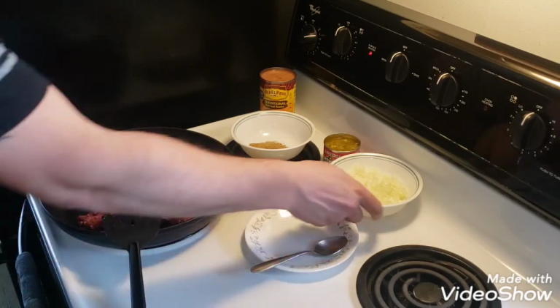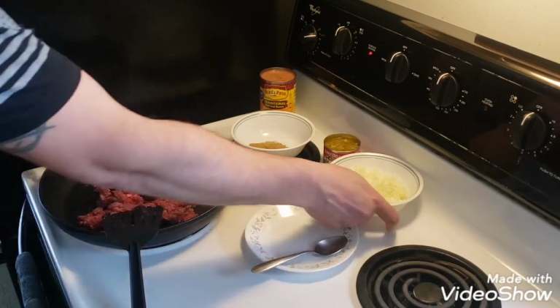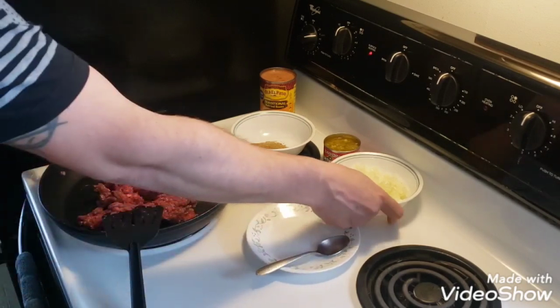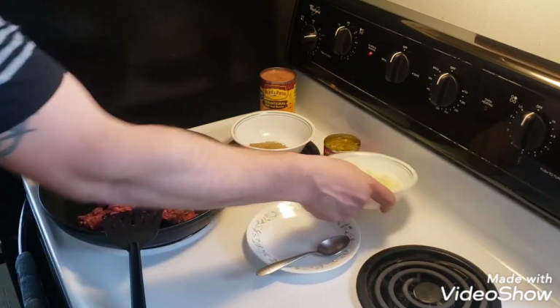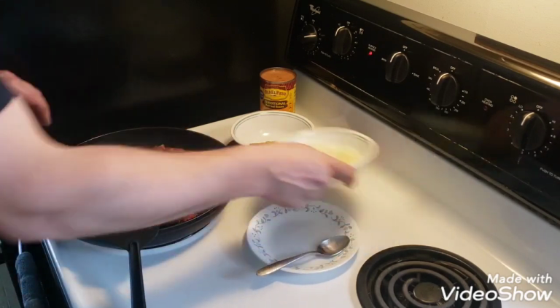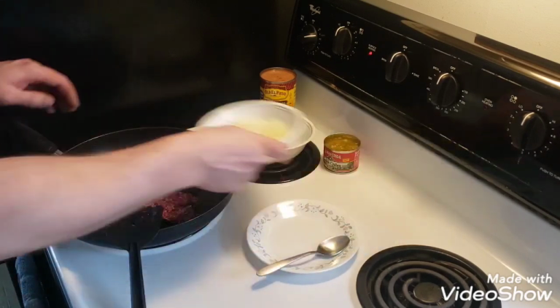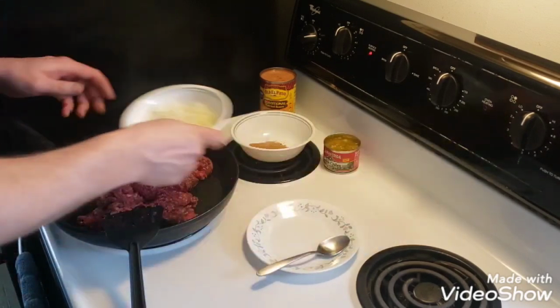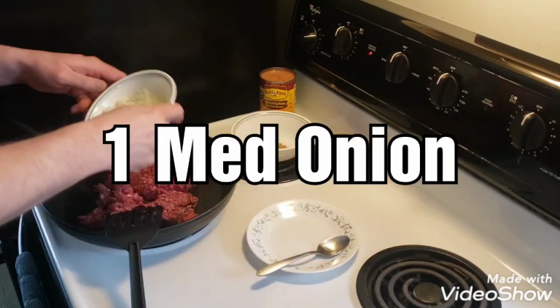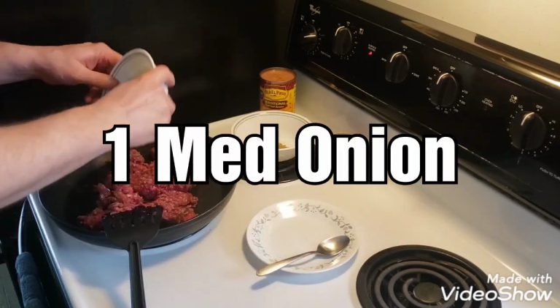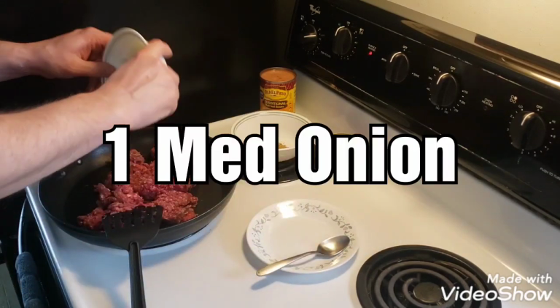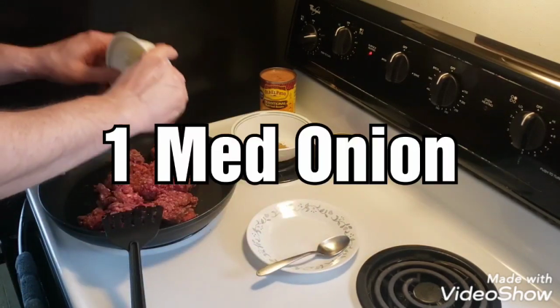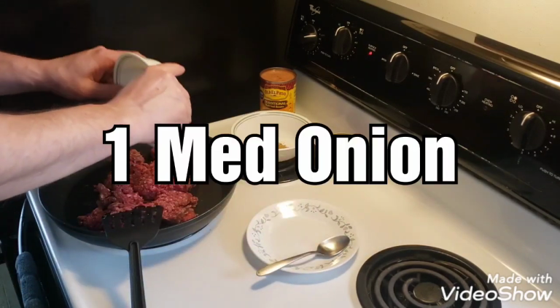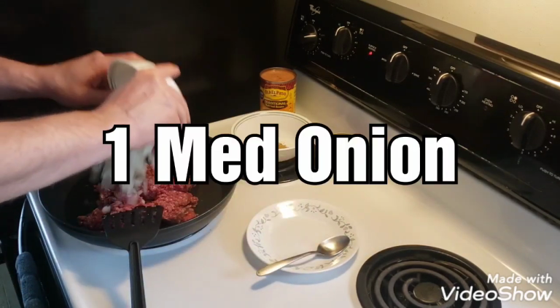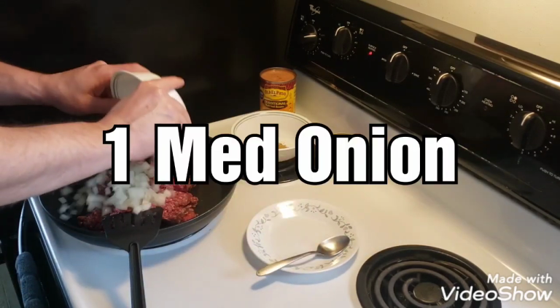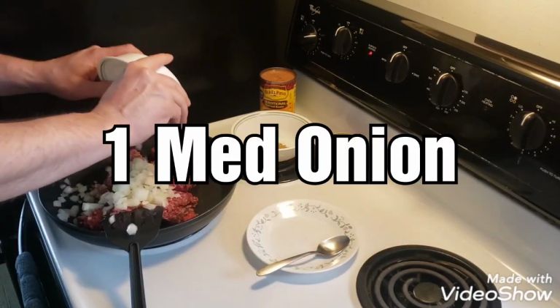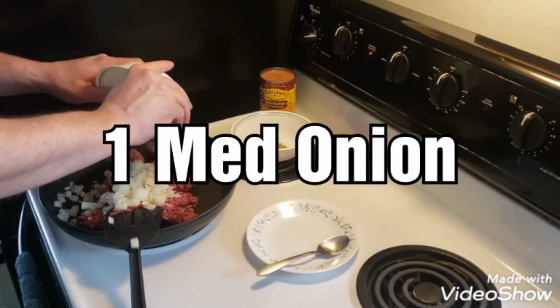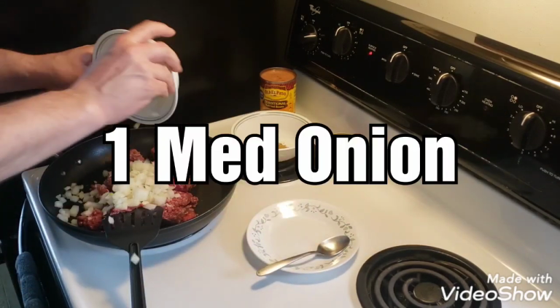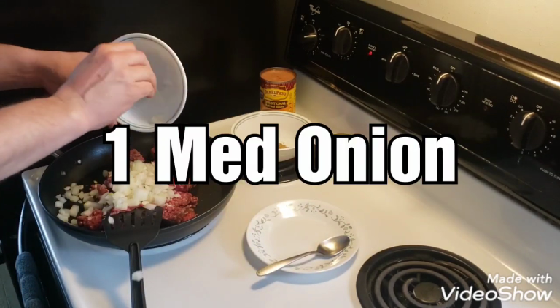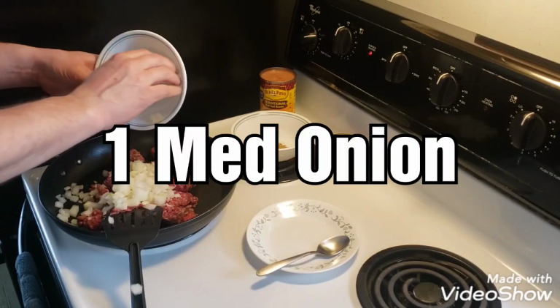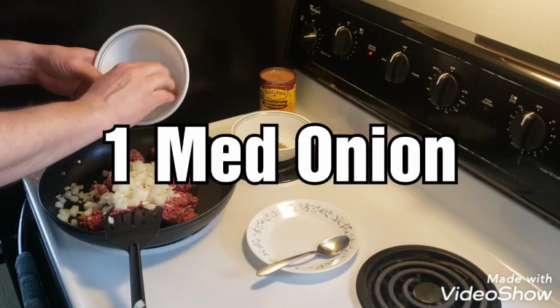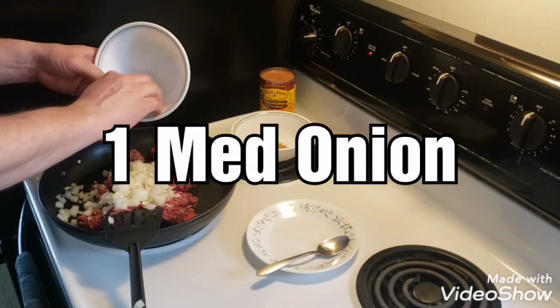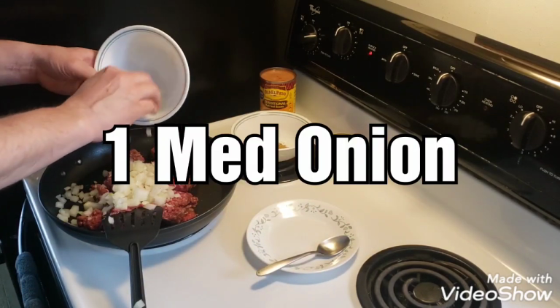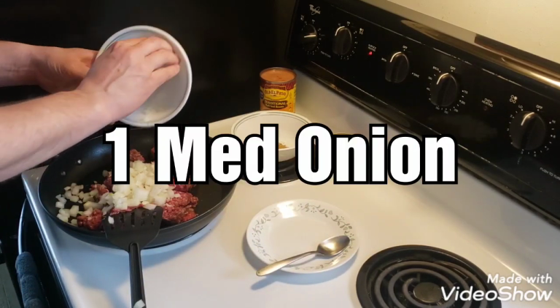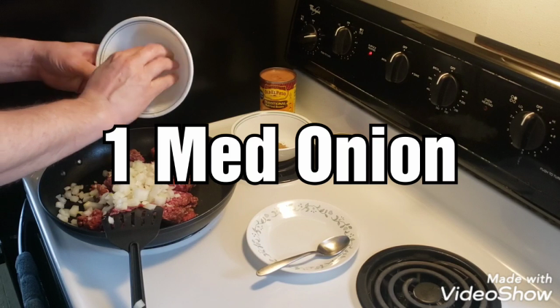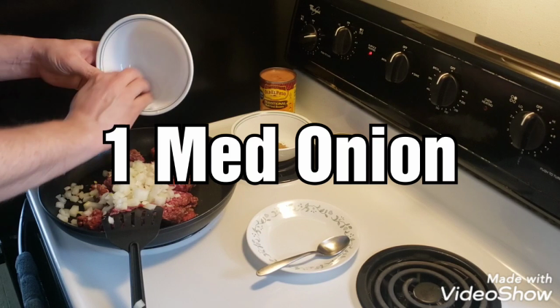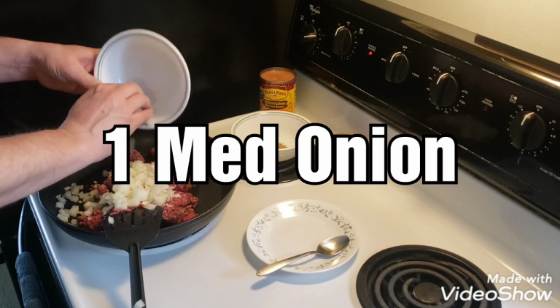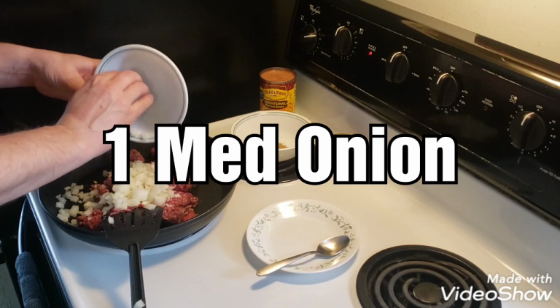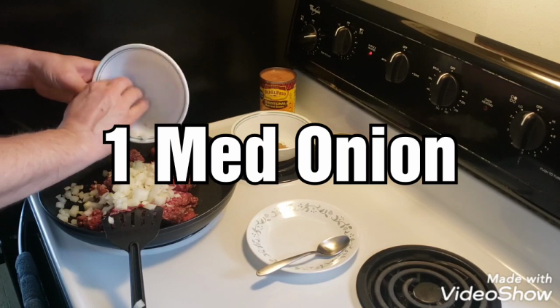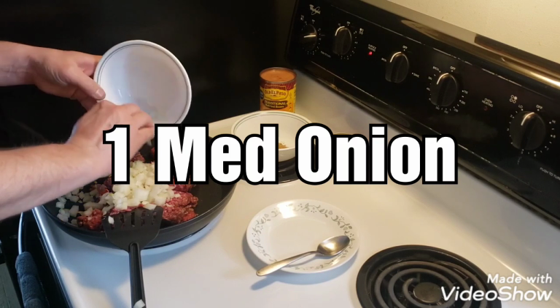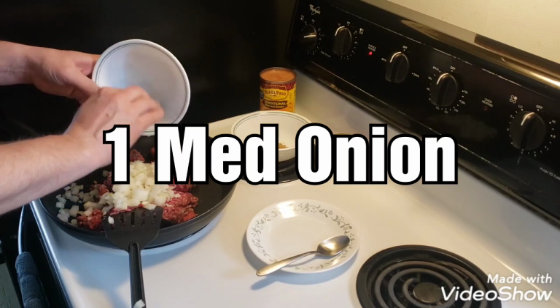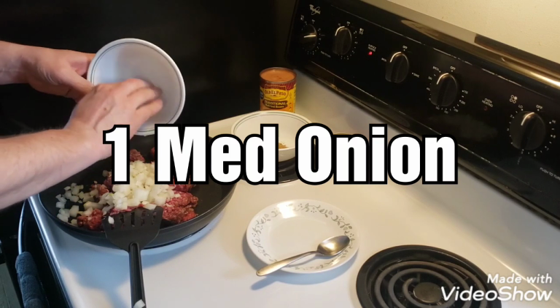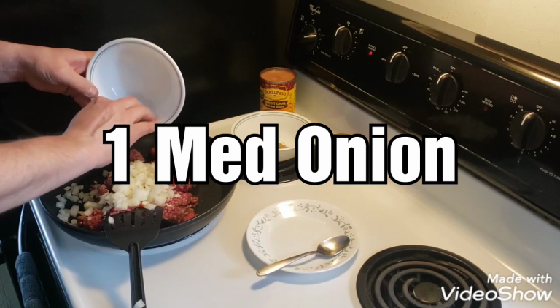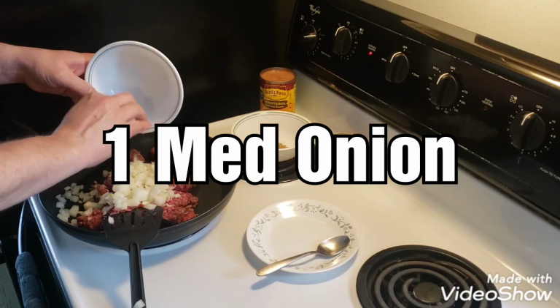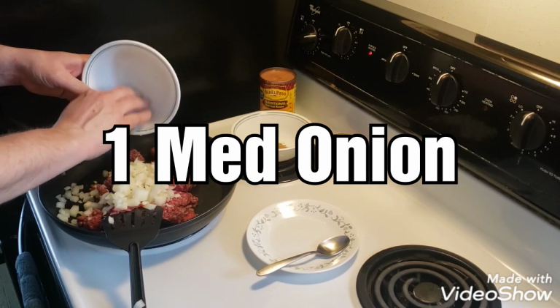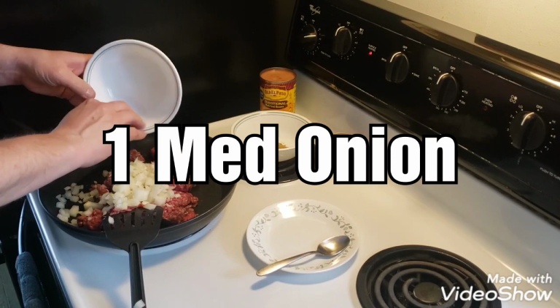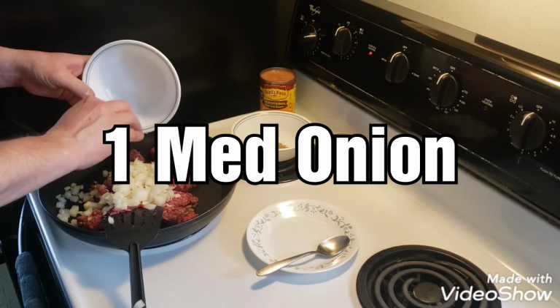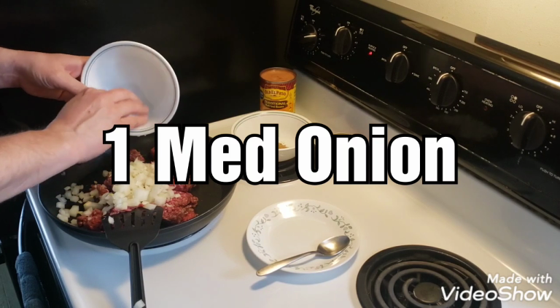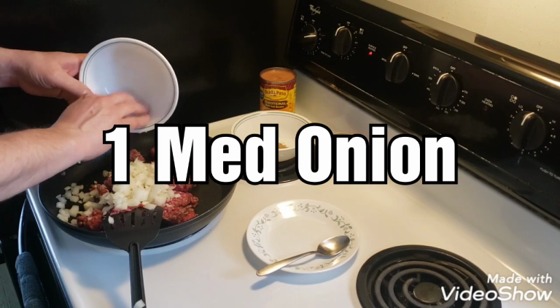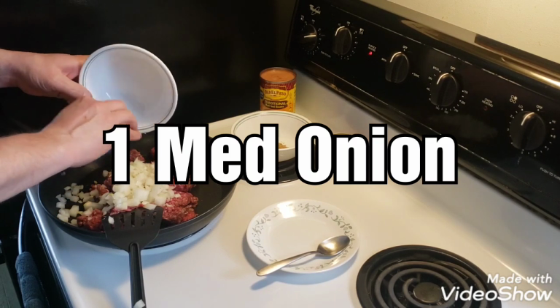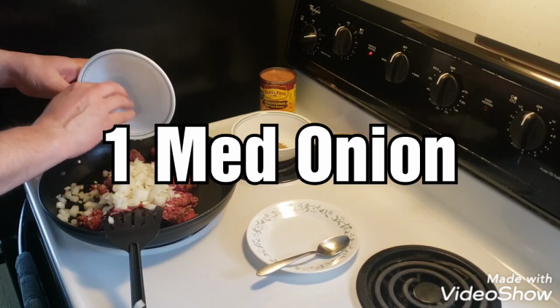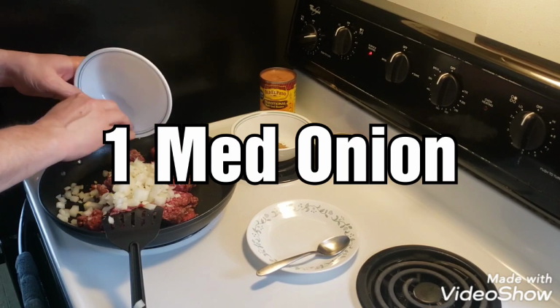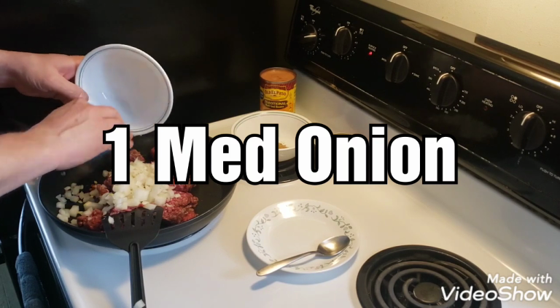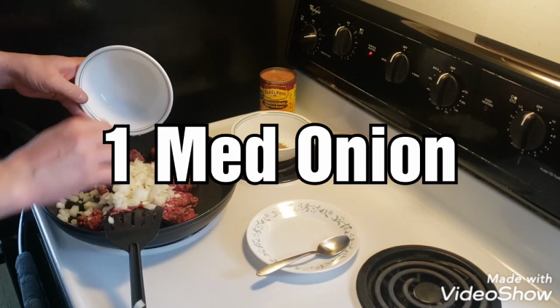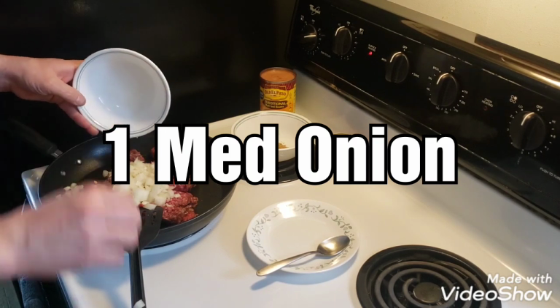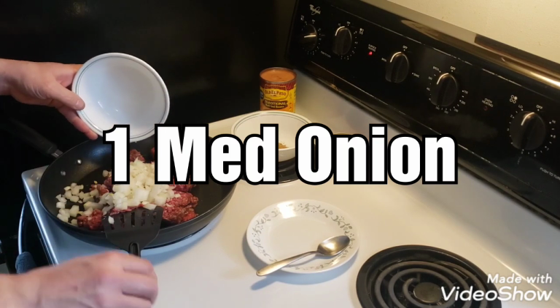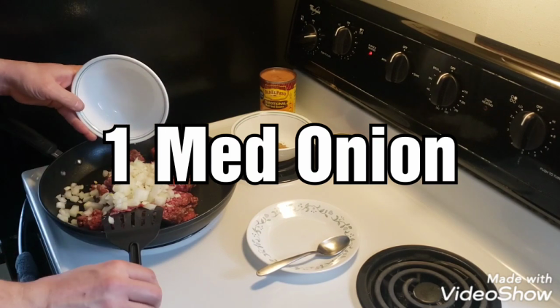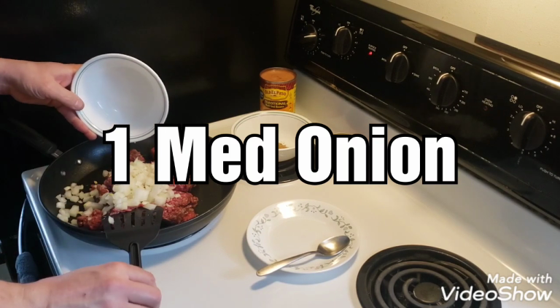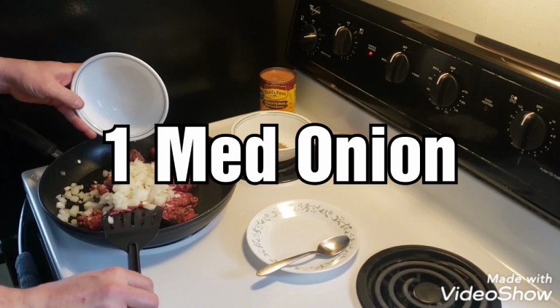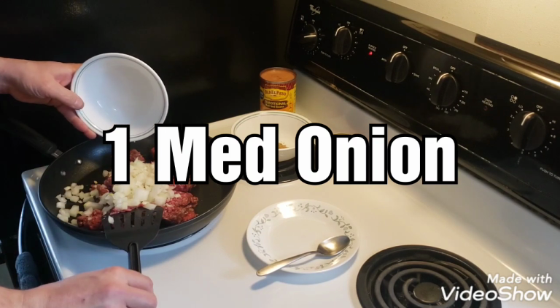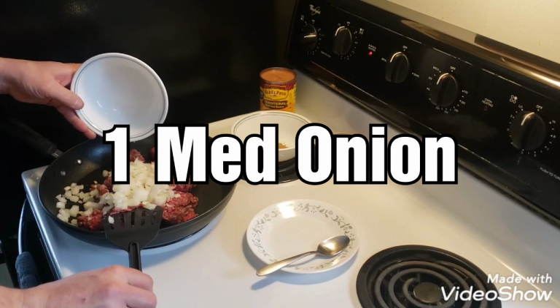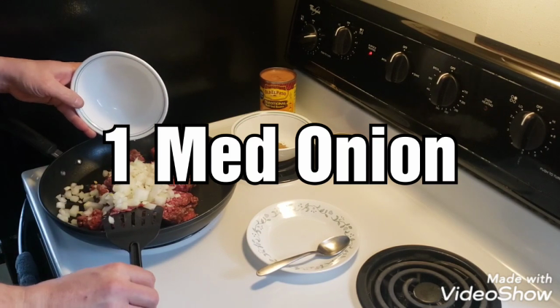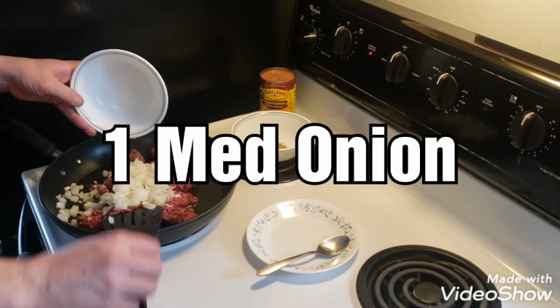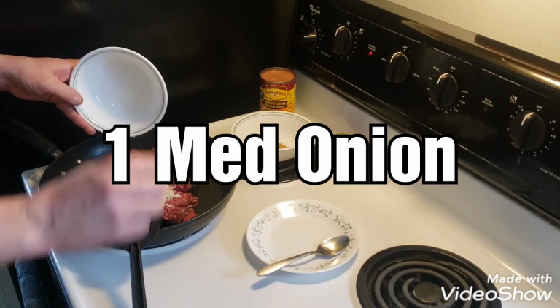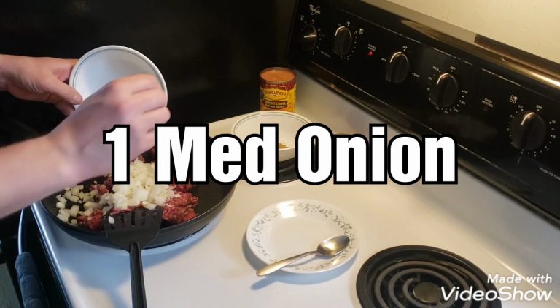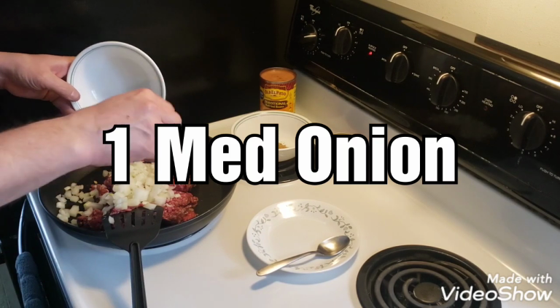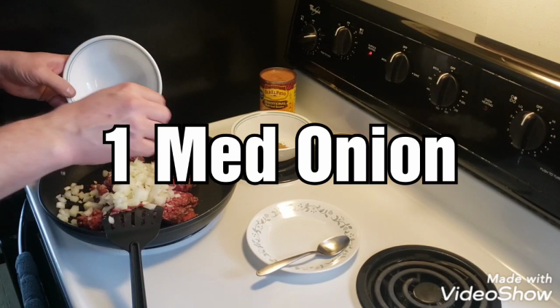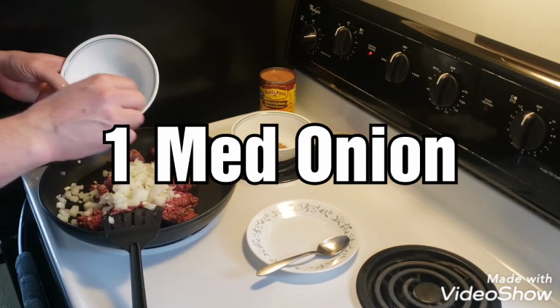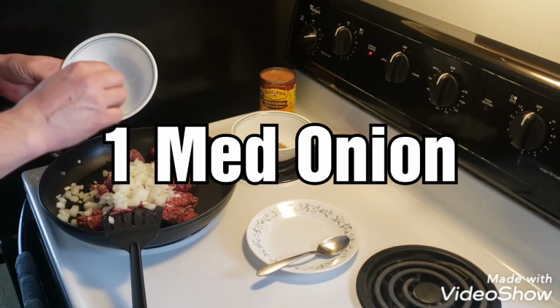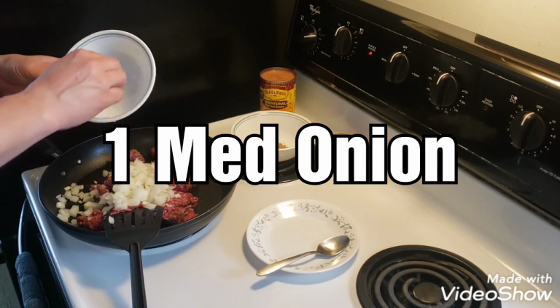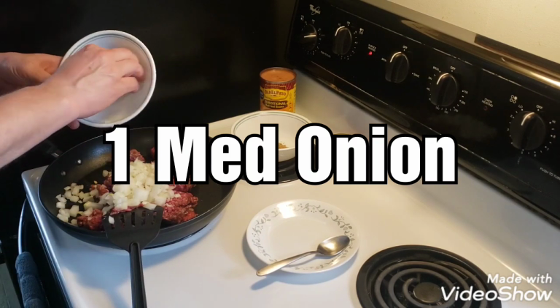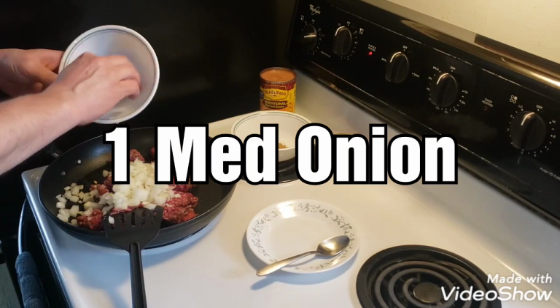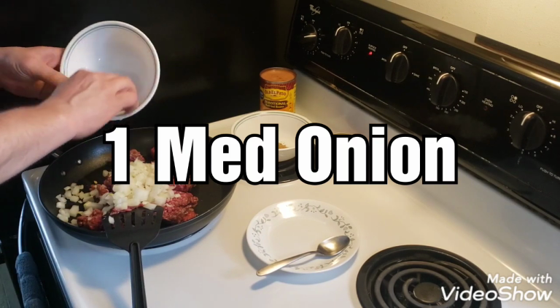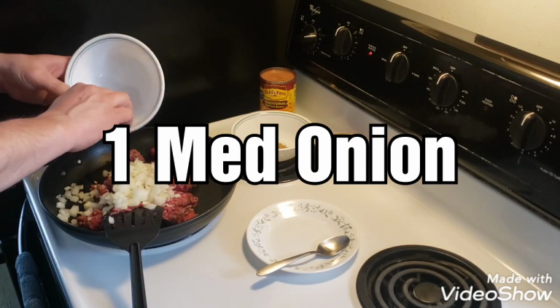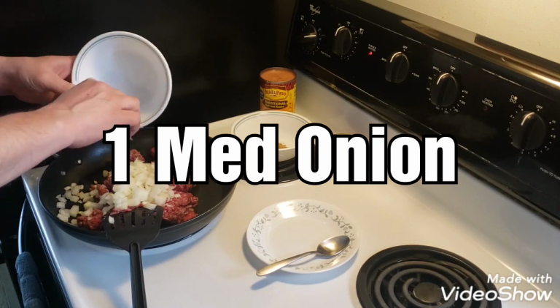I'm going to put in my onions. That's one medium onion — and one escapee. They've got to go back.